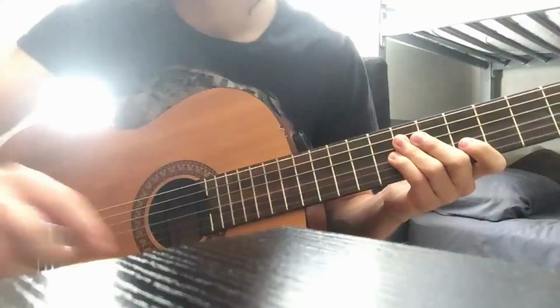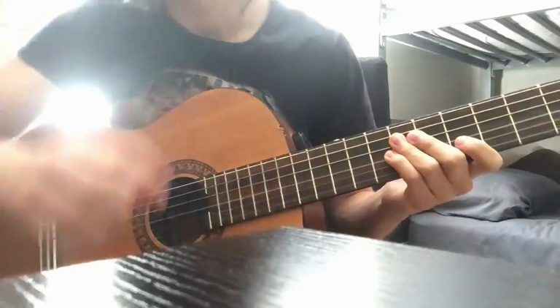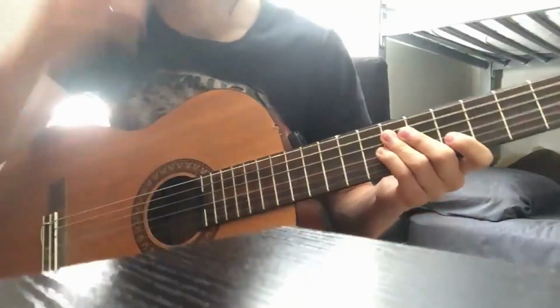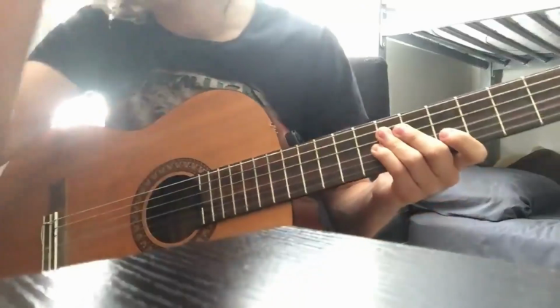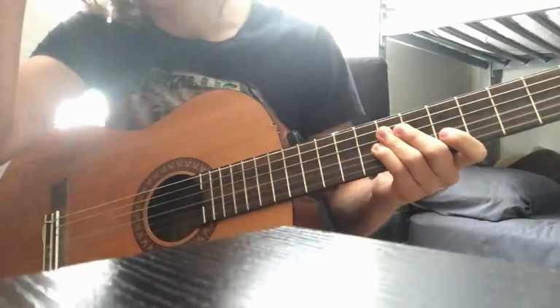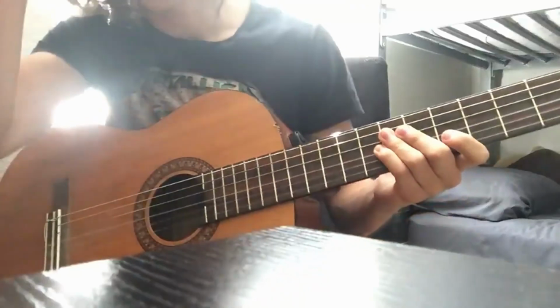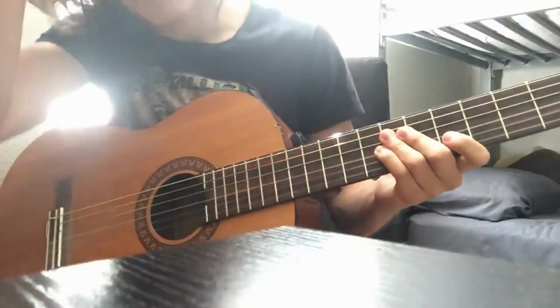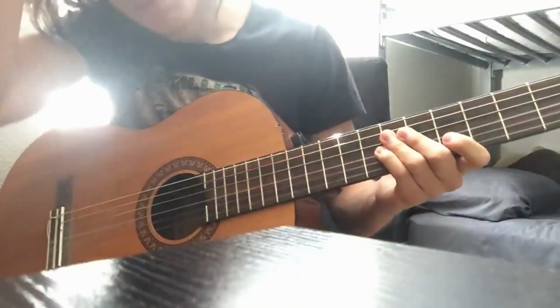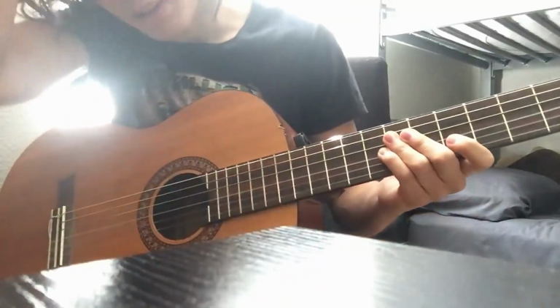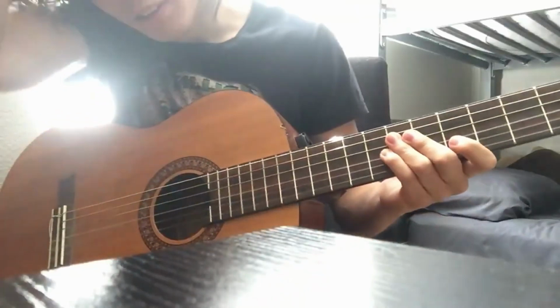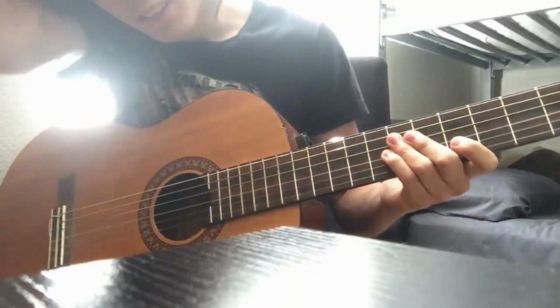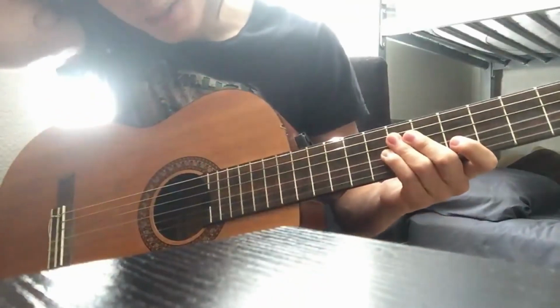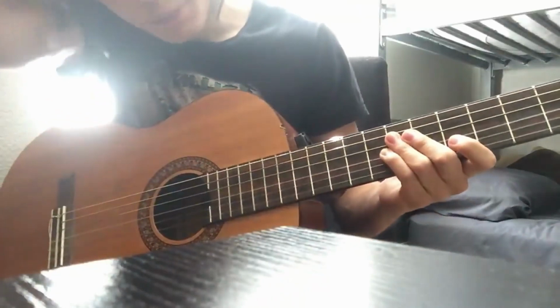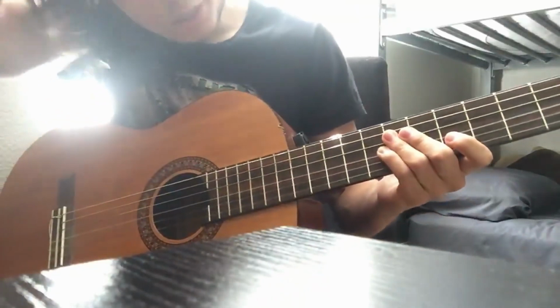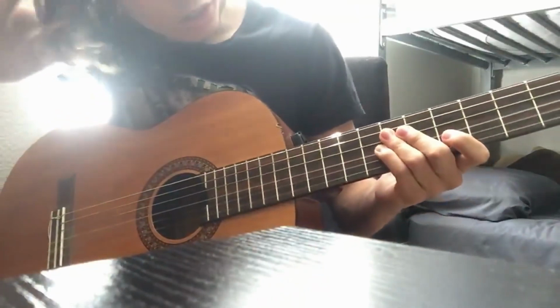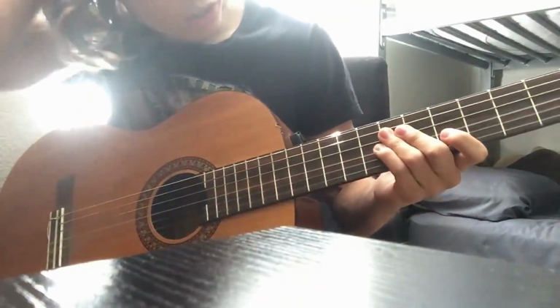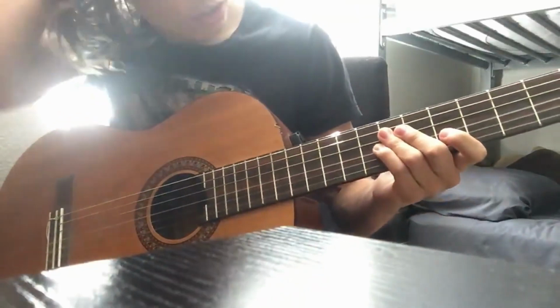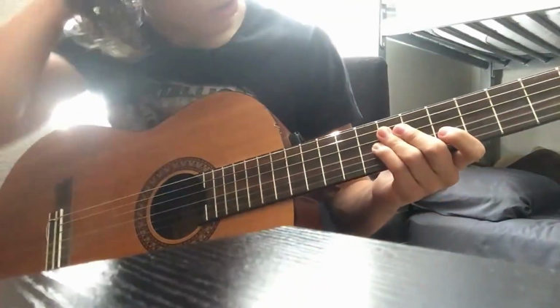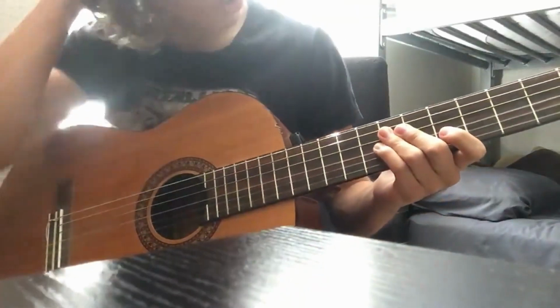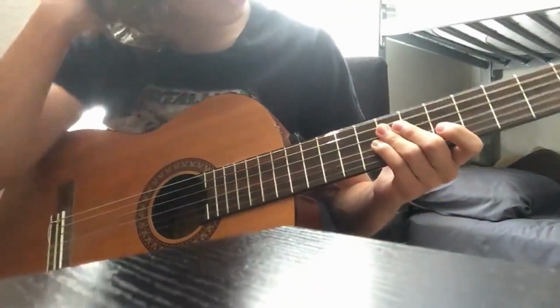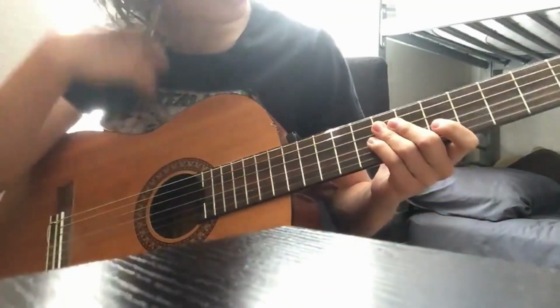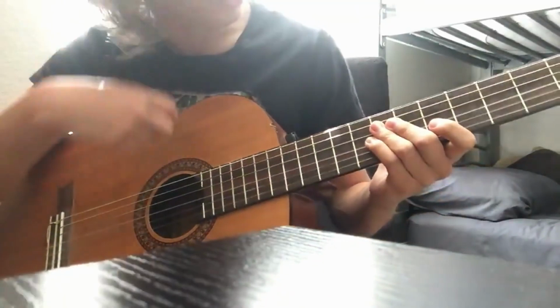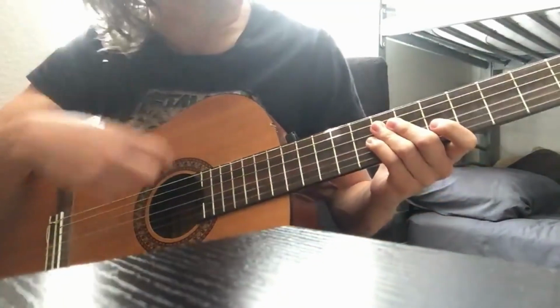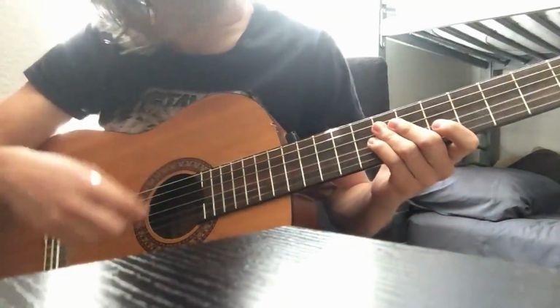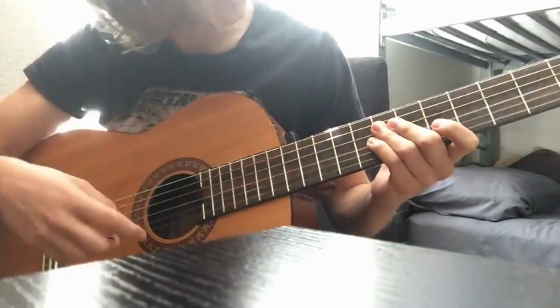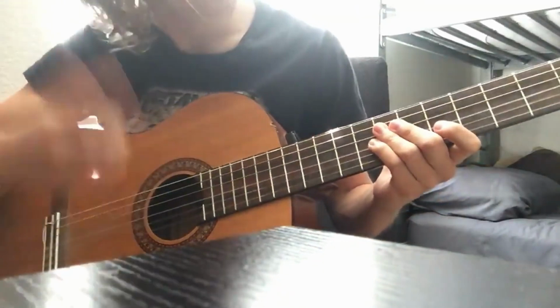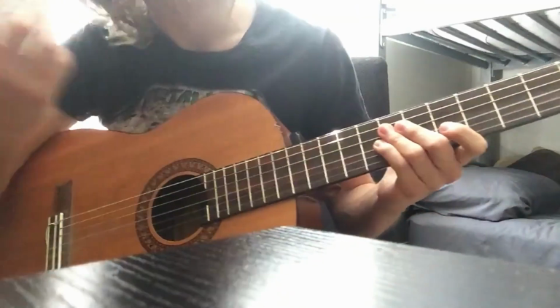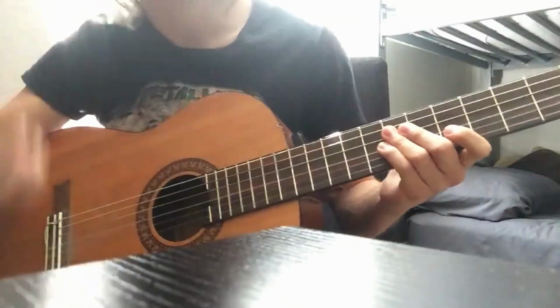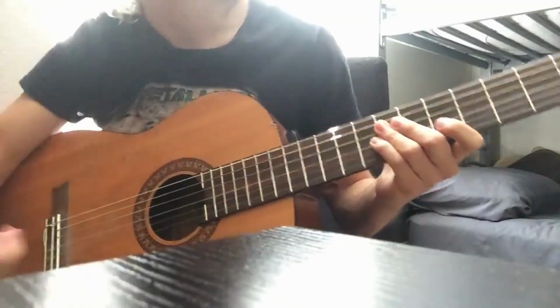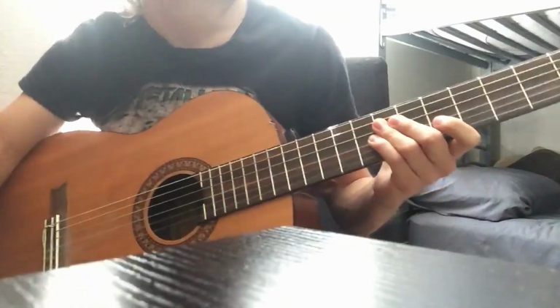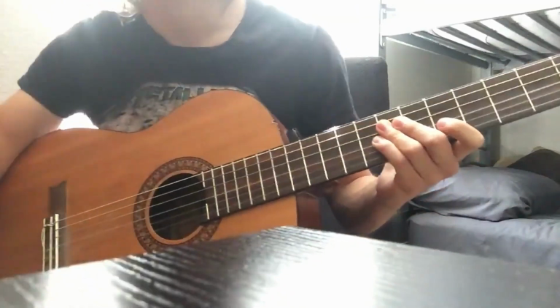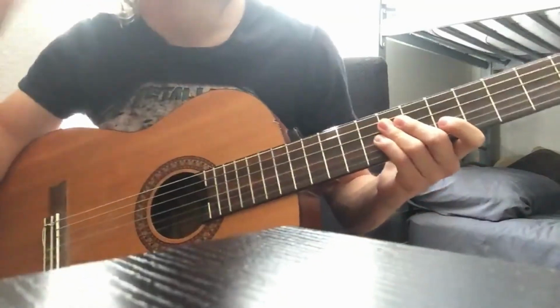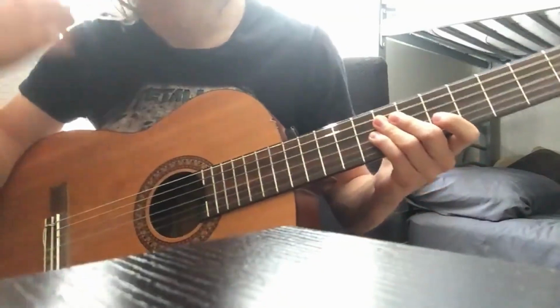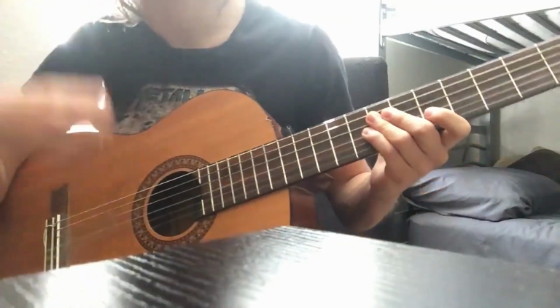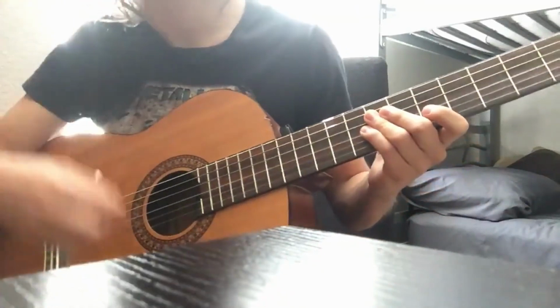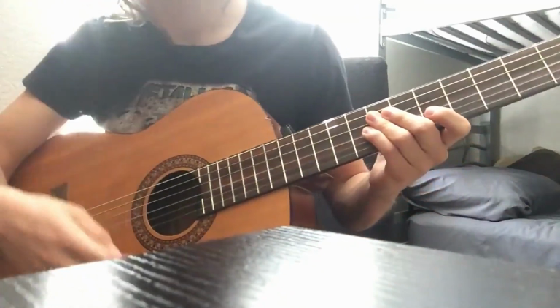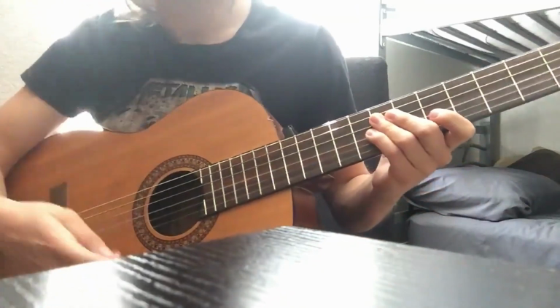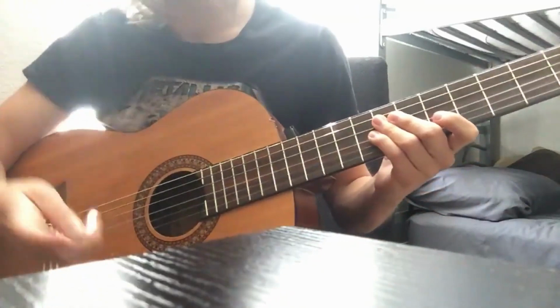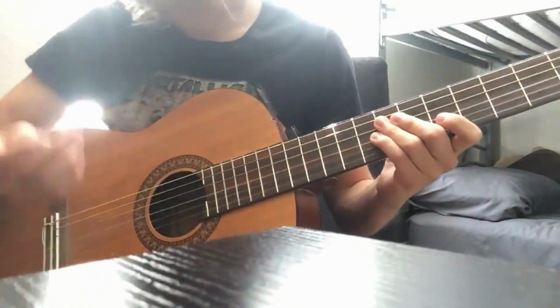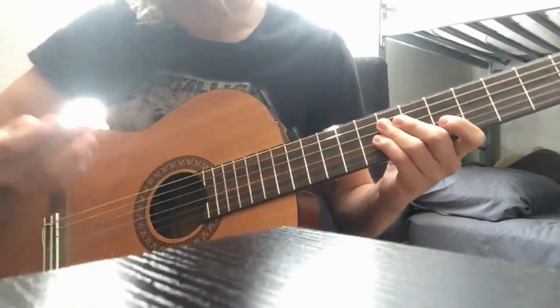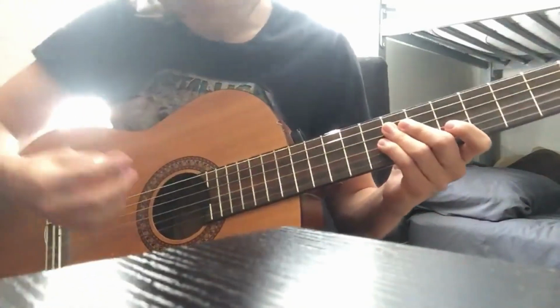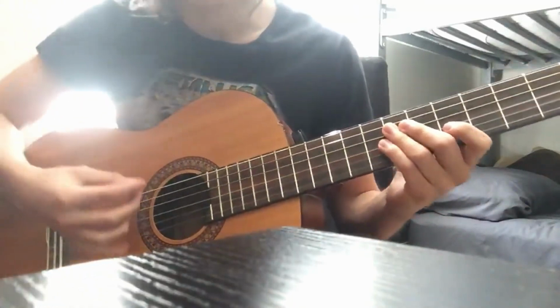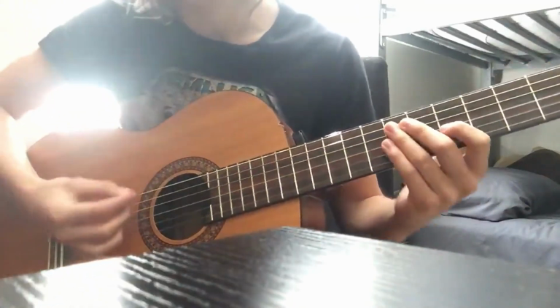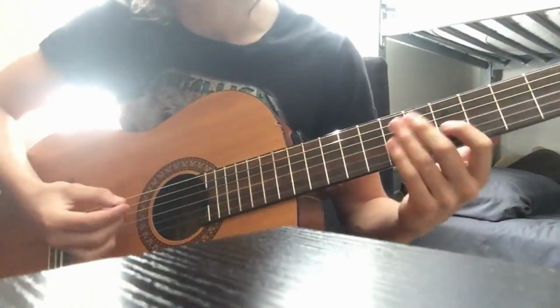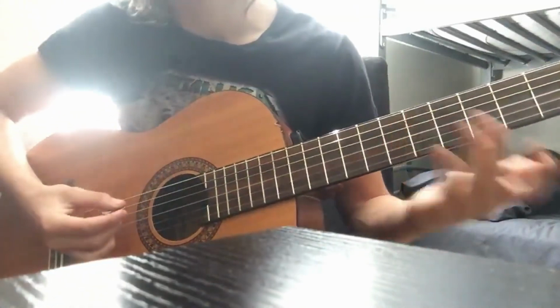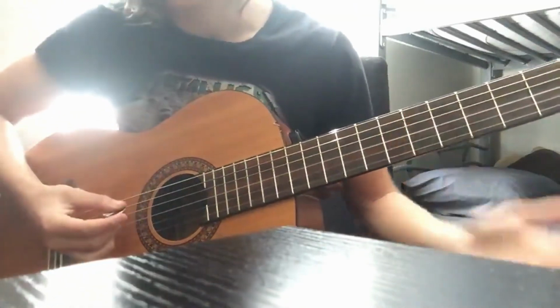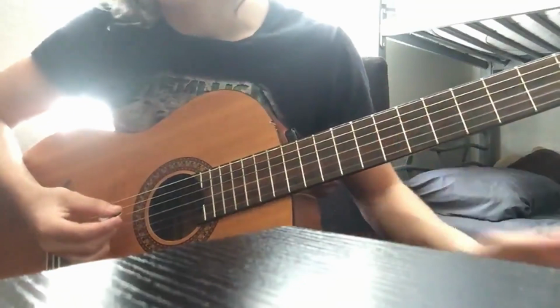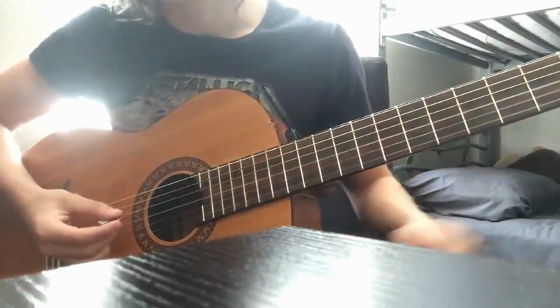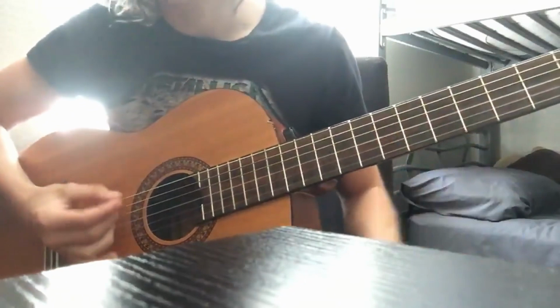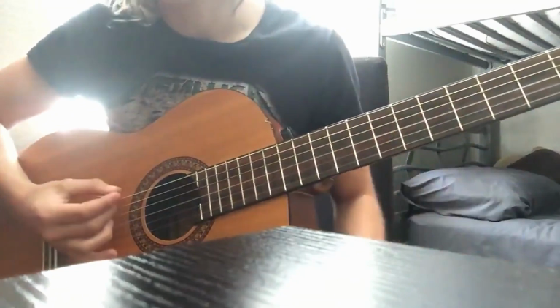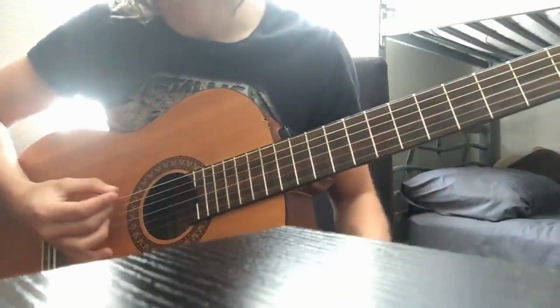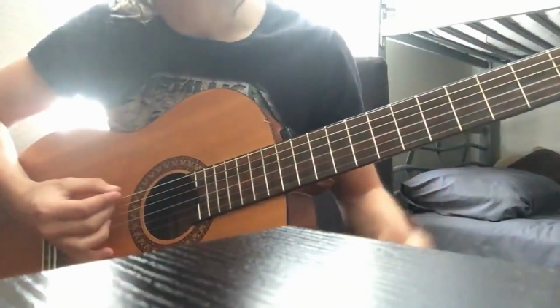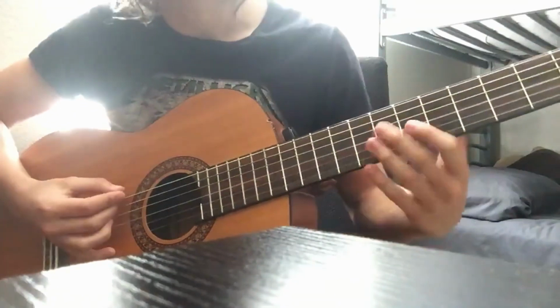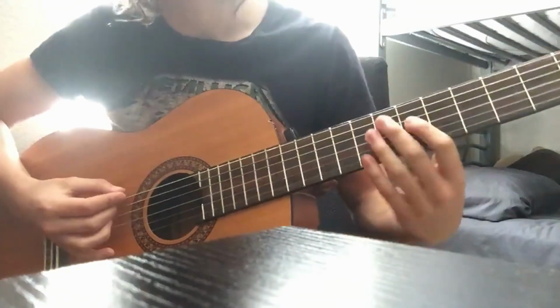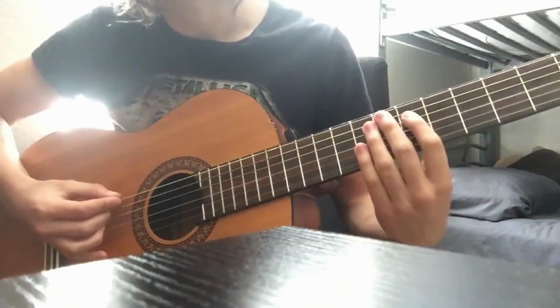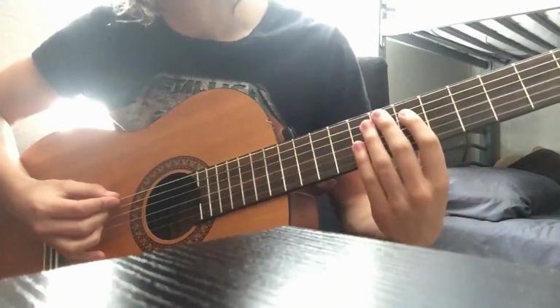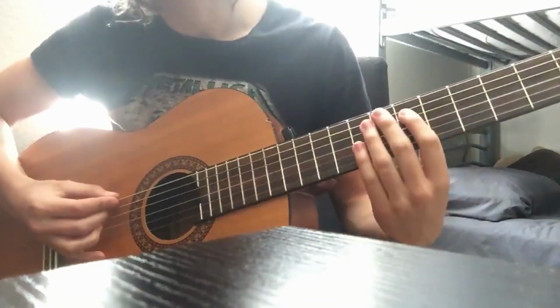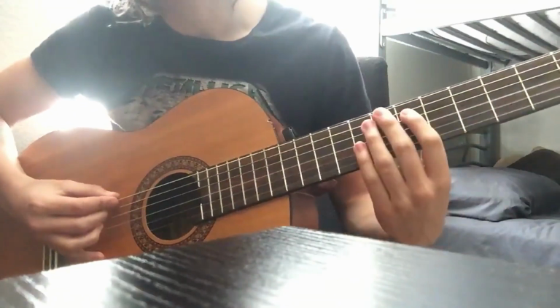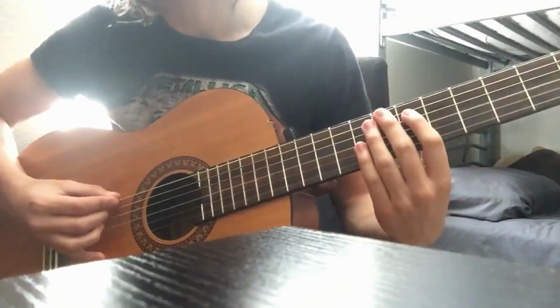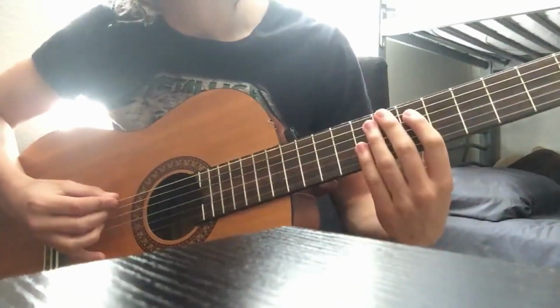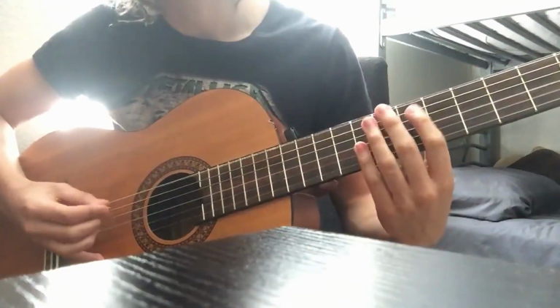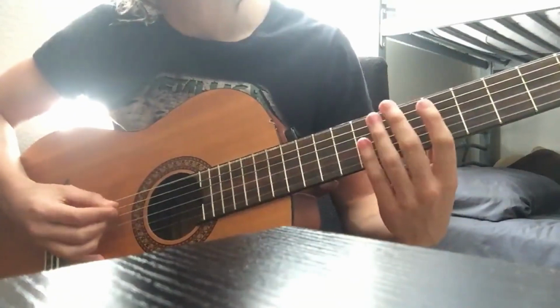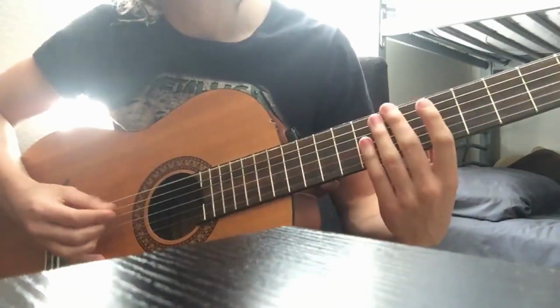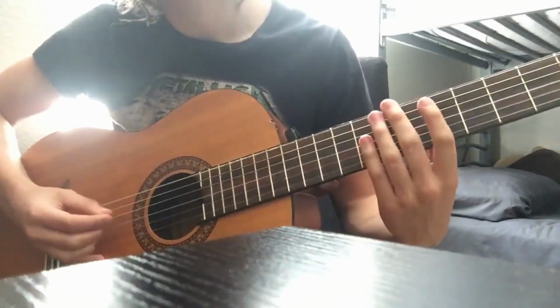This is going to be the Call Me By Your Name guitar tutorial, the new Wooden SX song. It's just in standard tuning, so you don't need to tune your guitar.